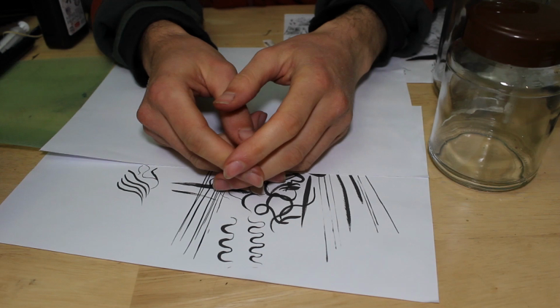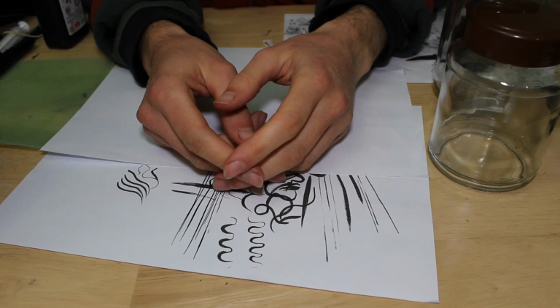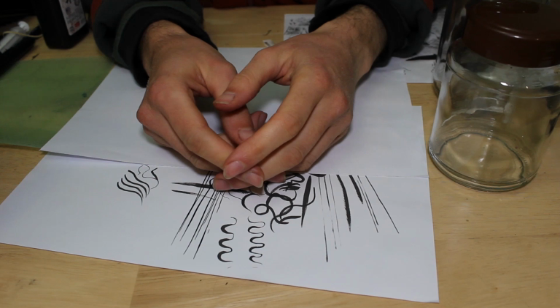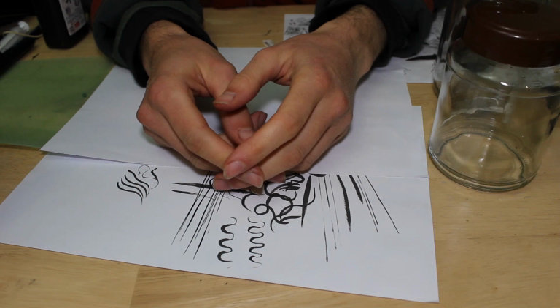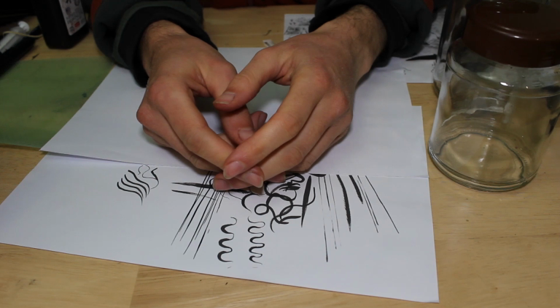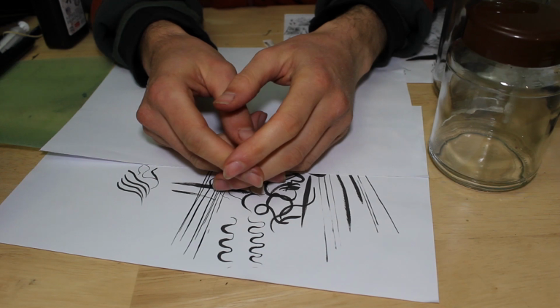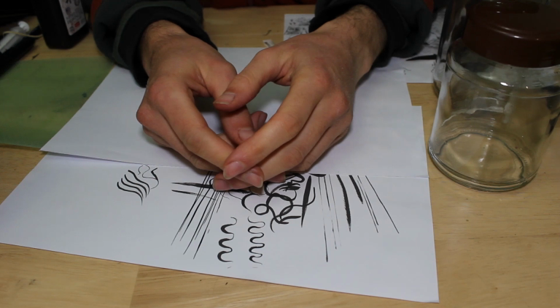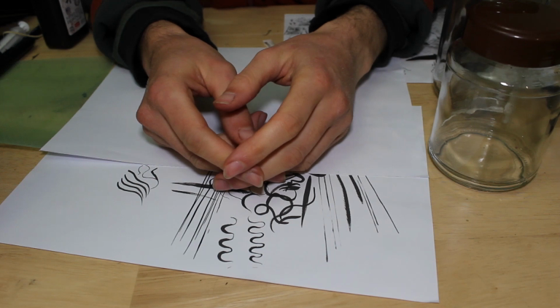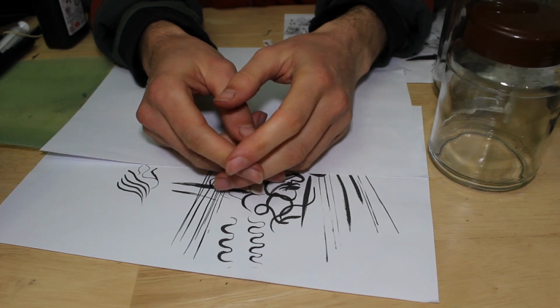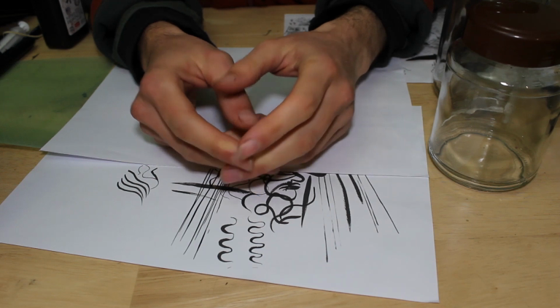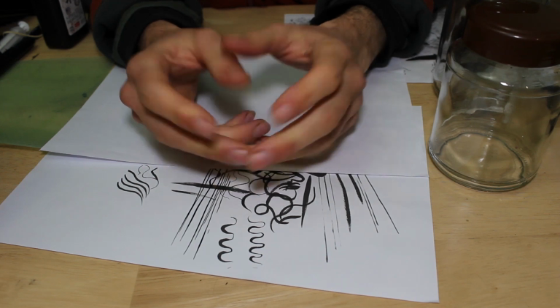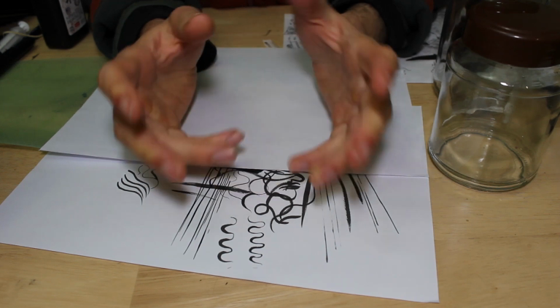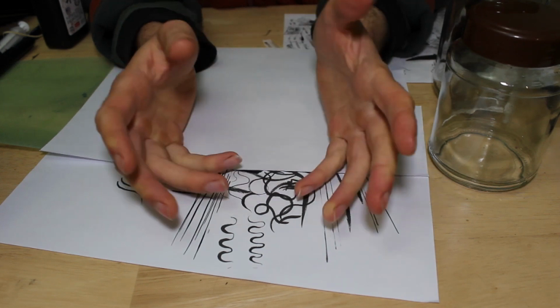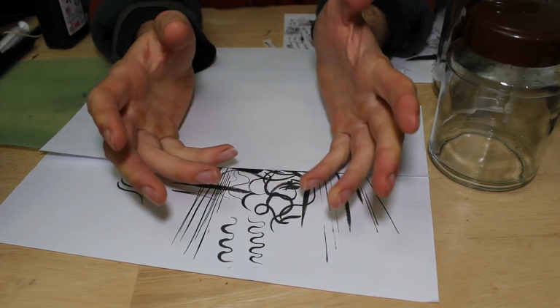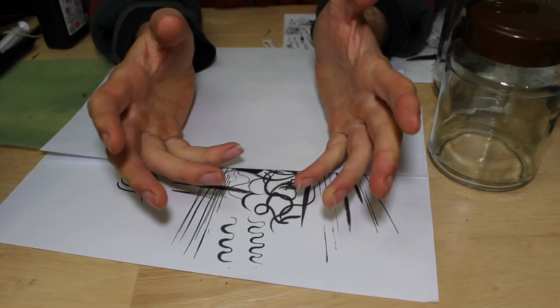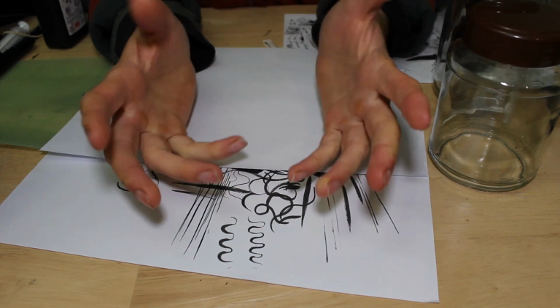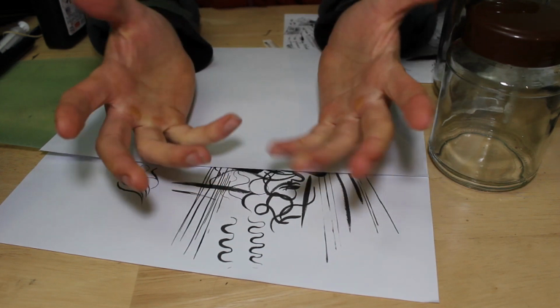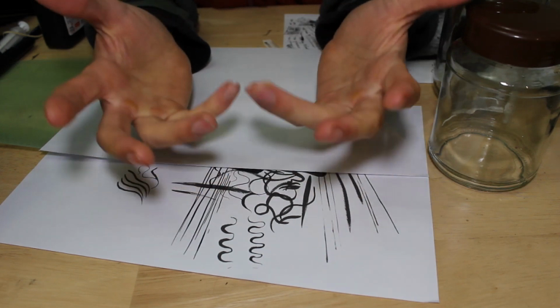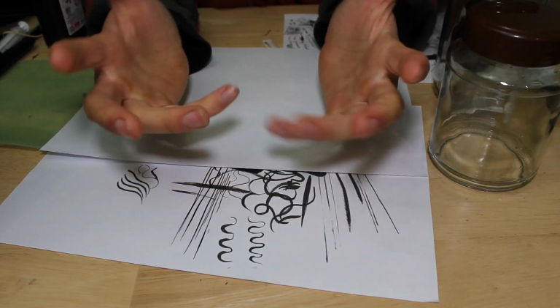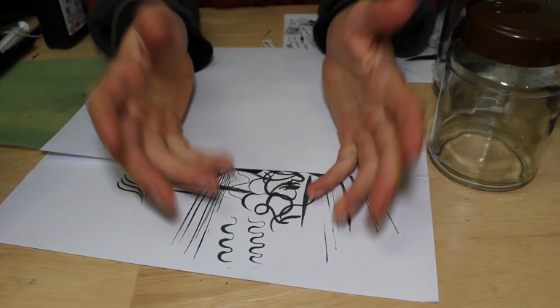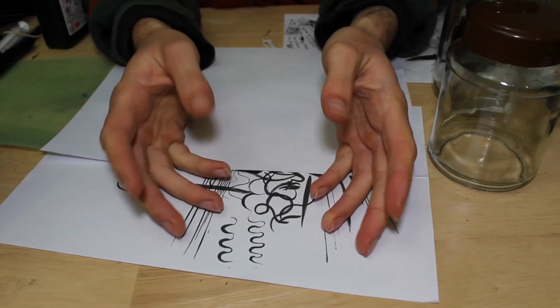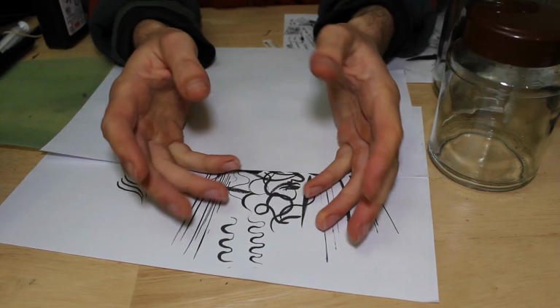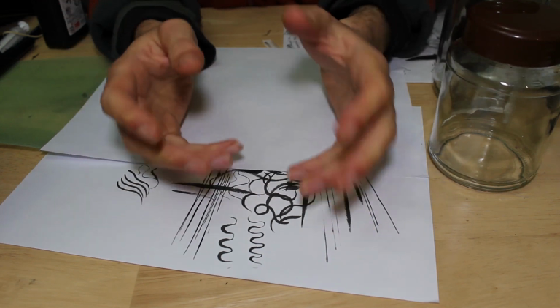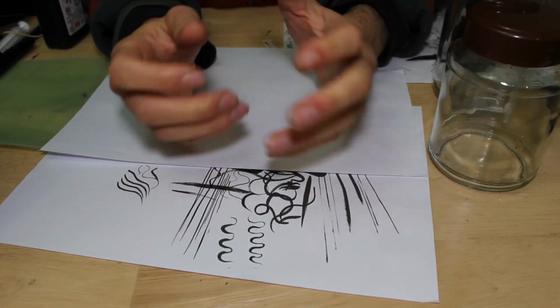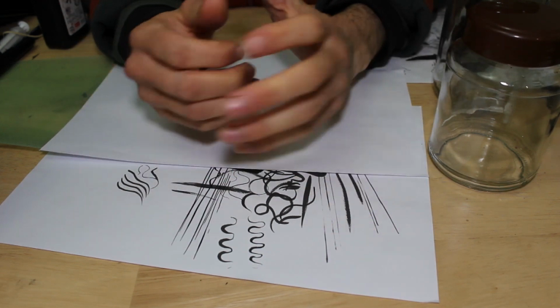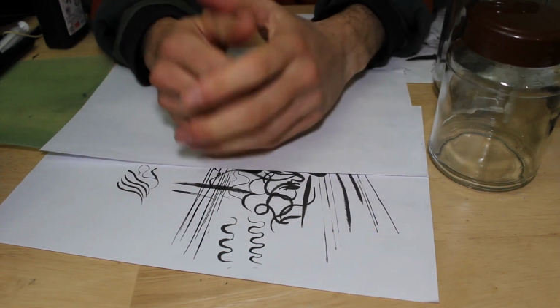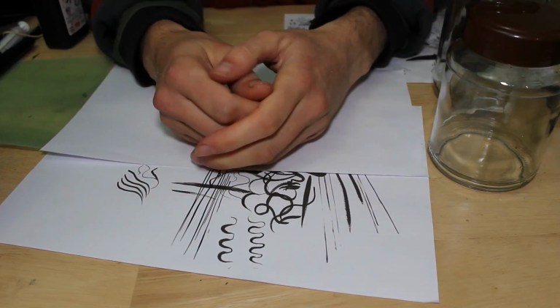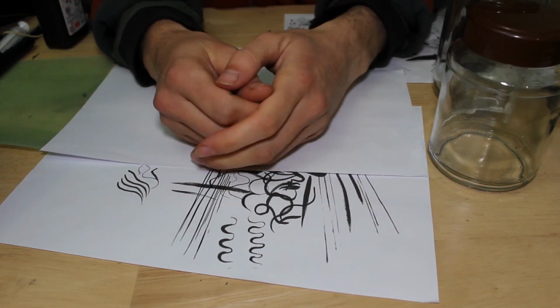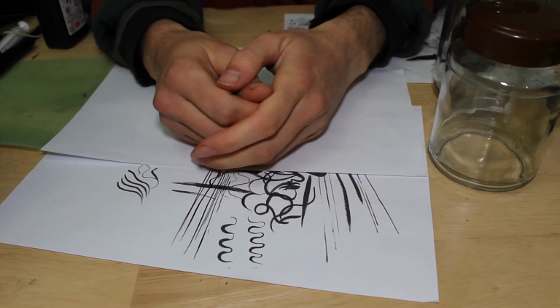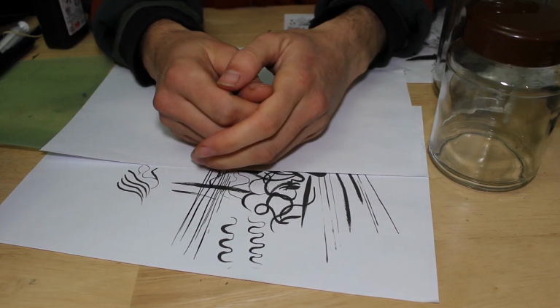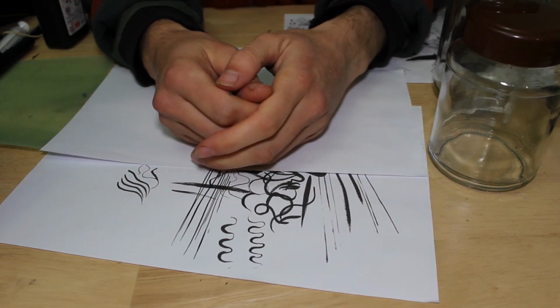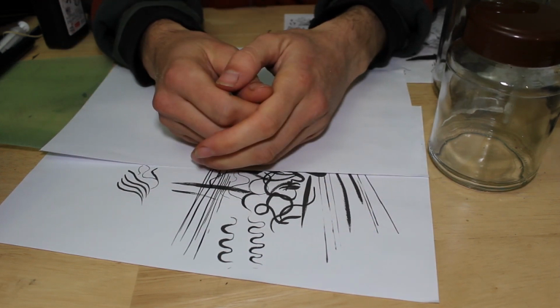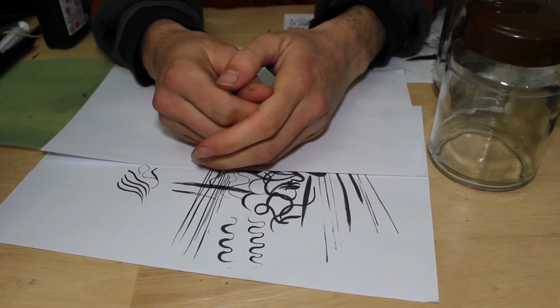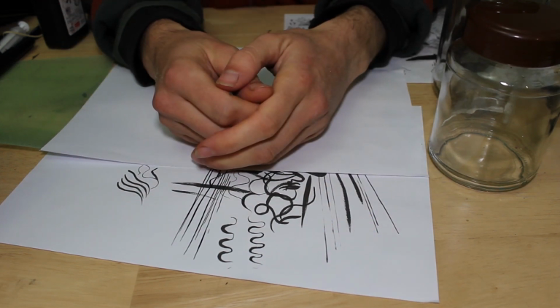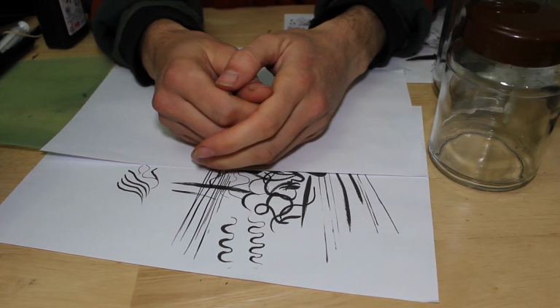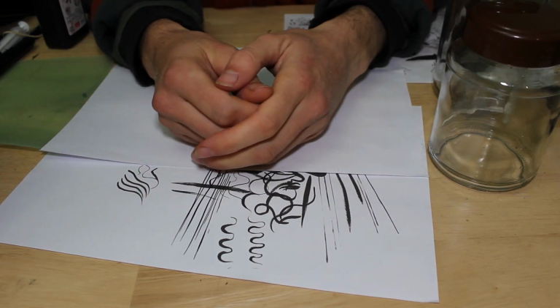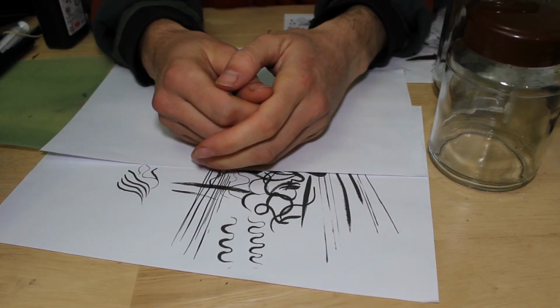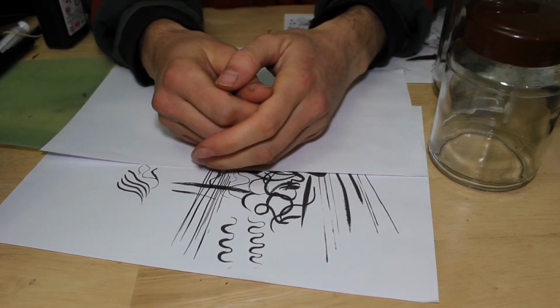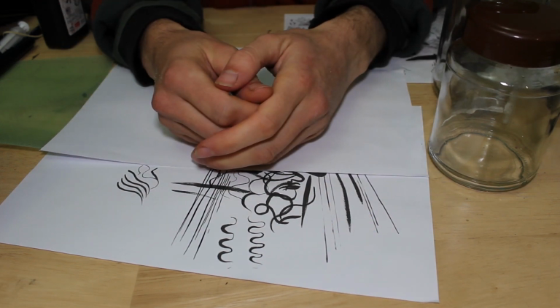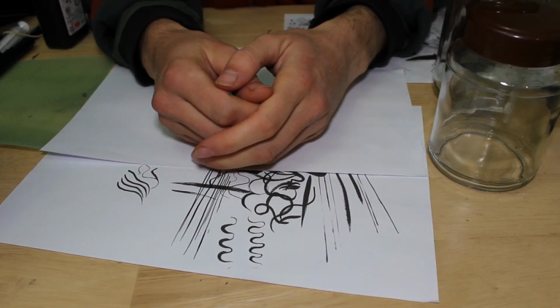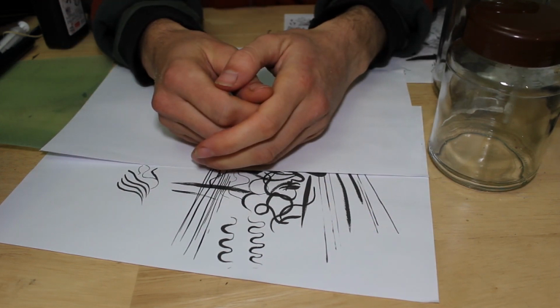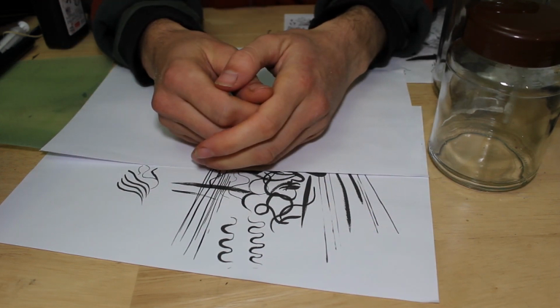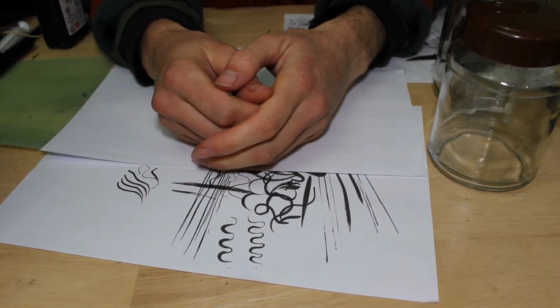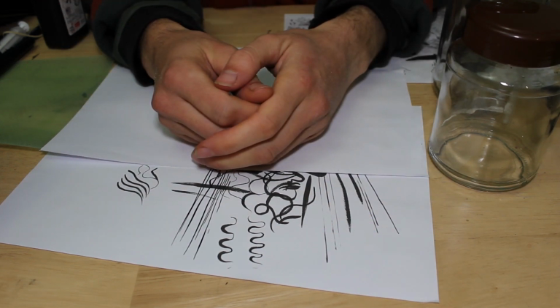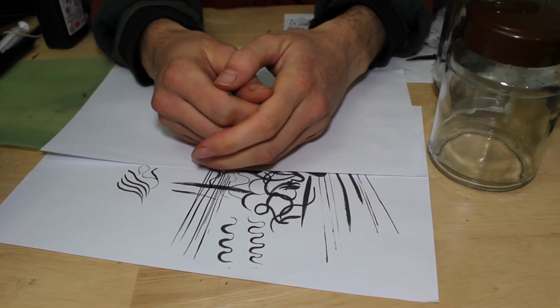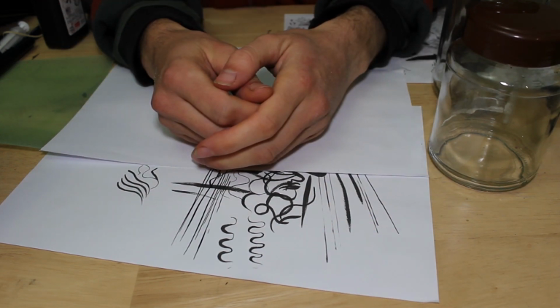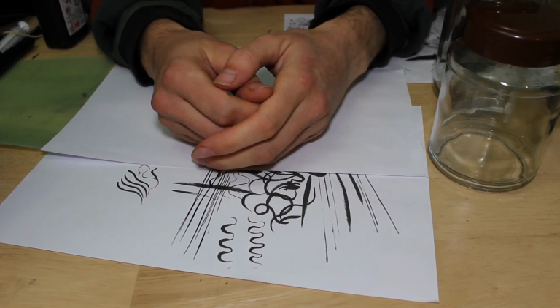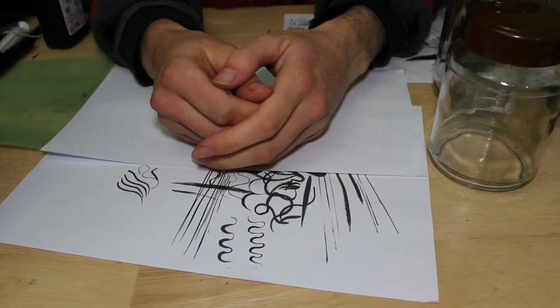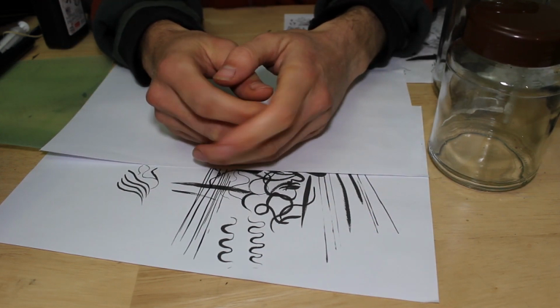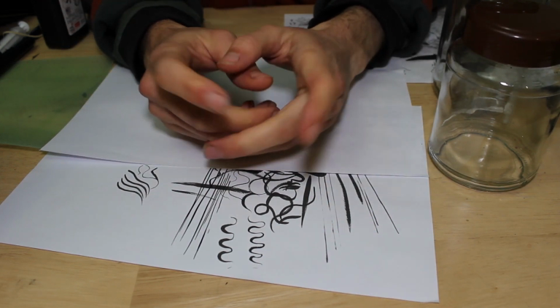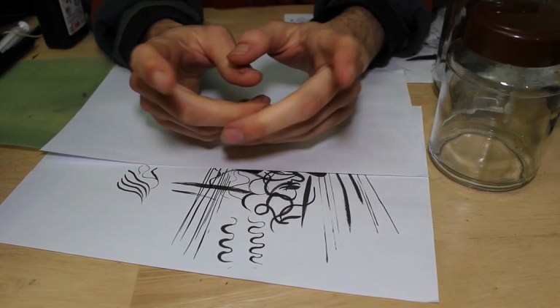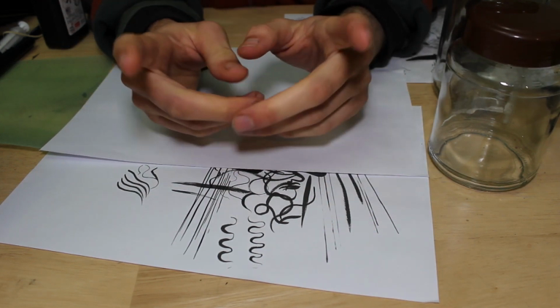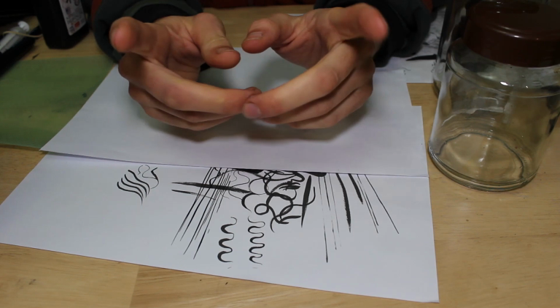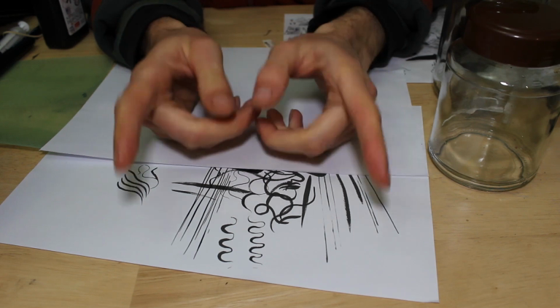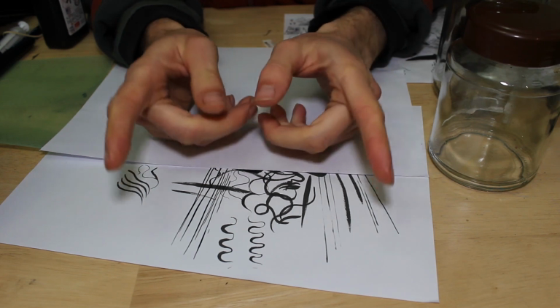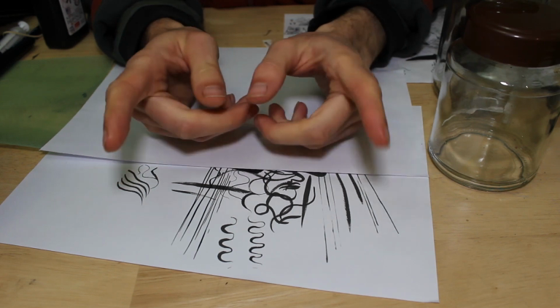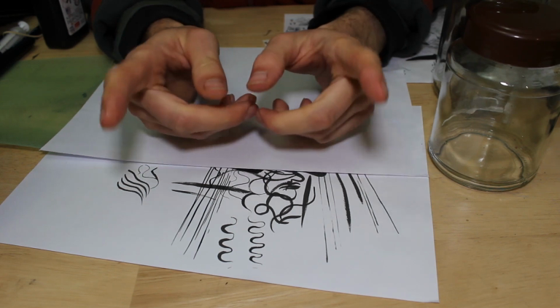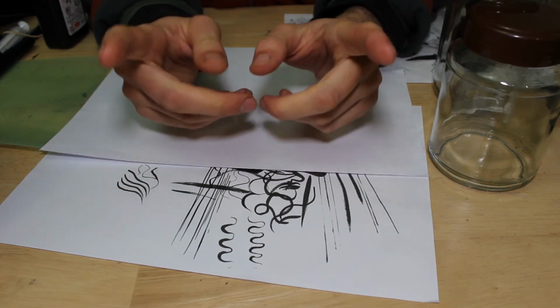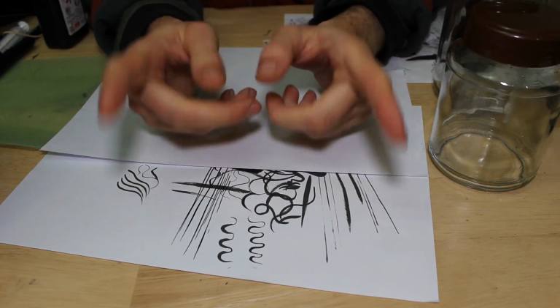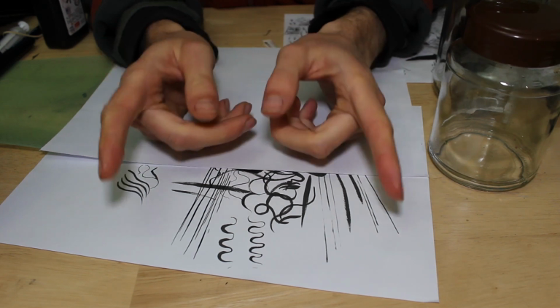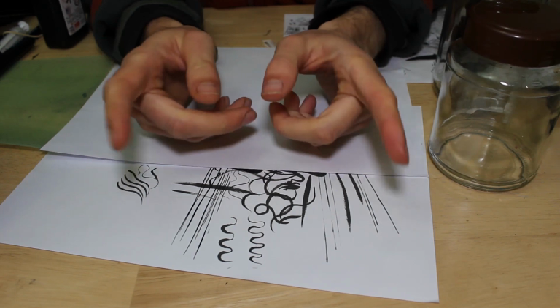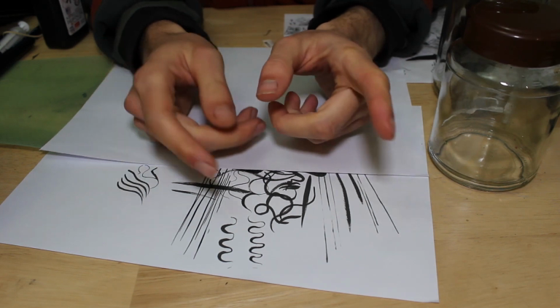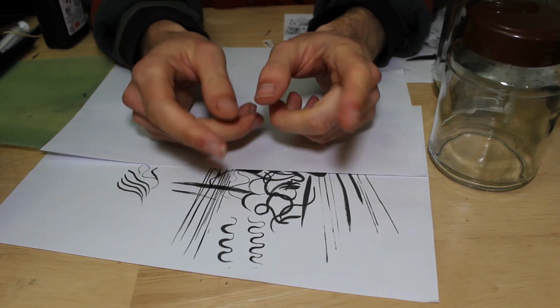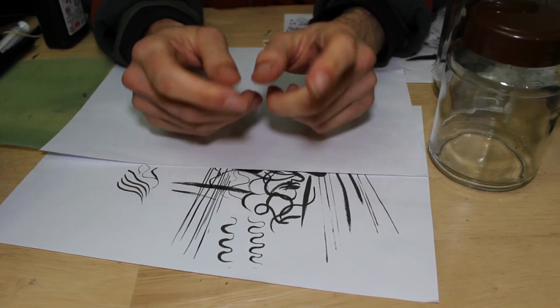Hello there, it's me again. Occasional artist and also ink cheapskate.